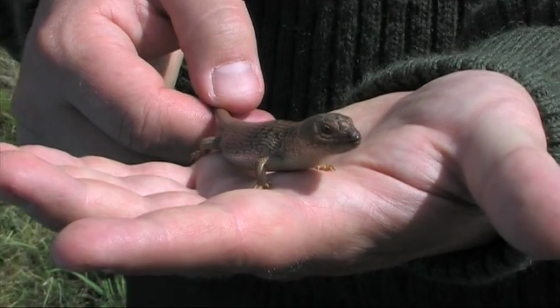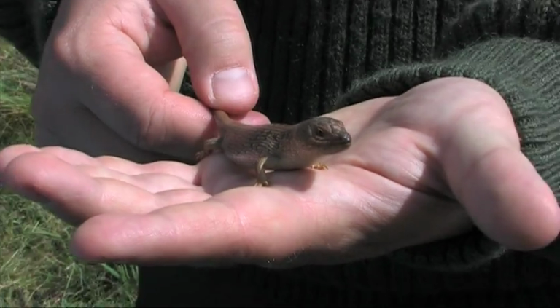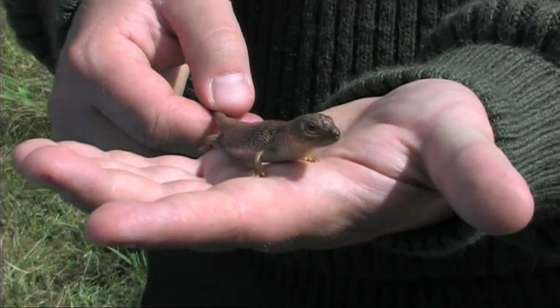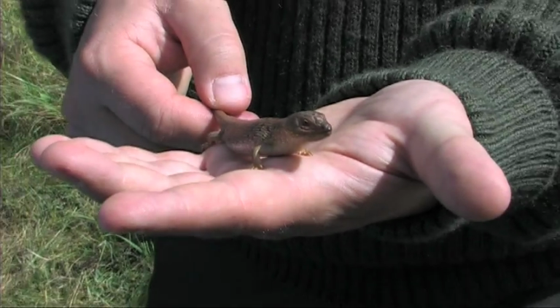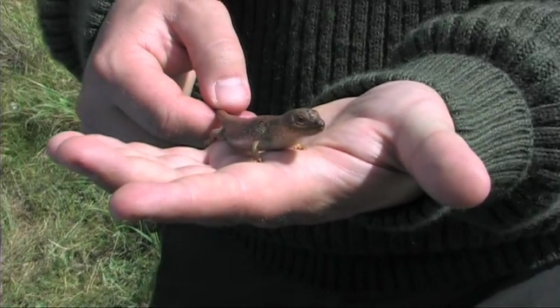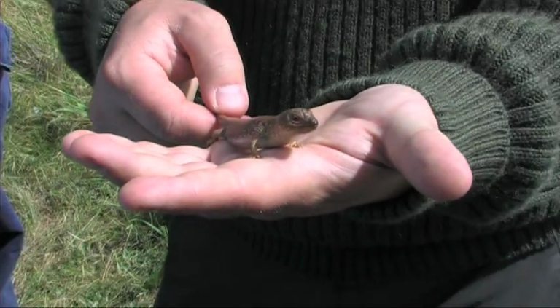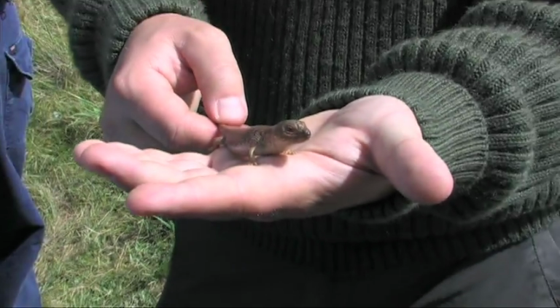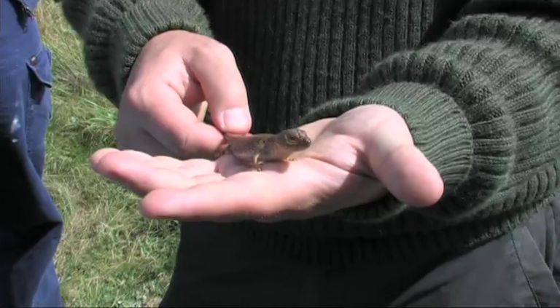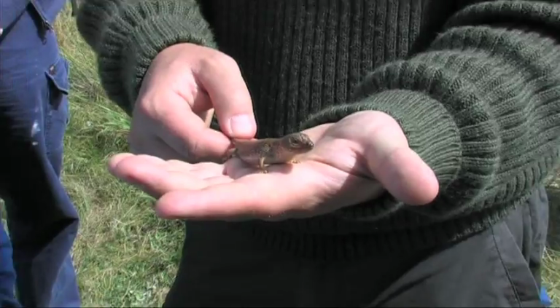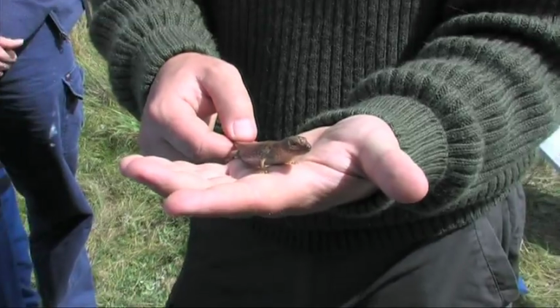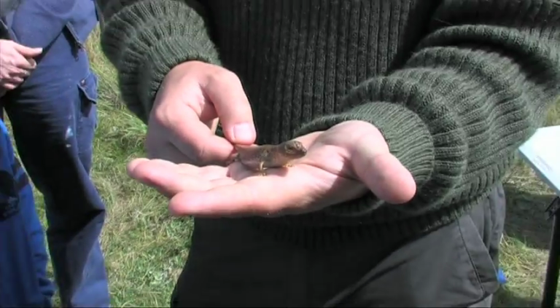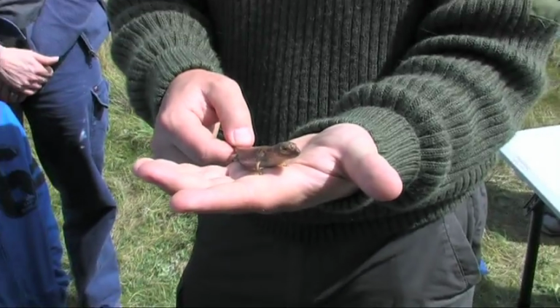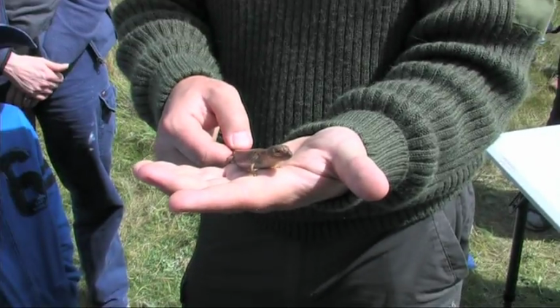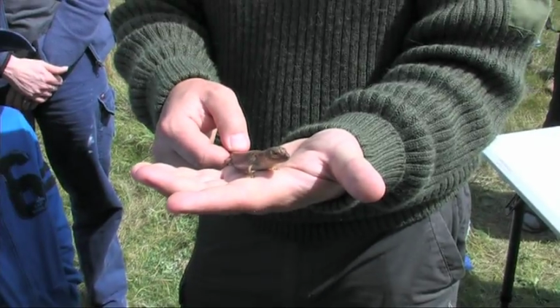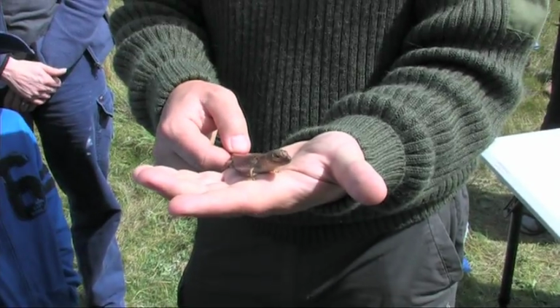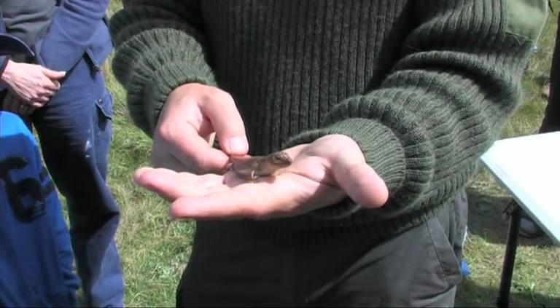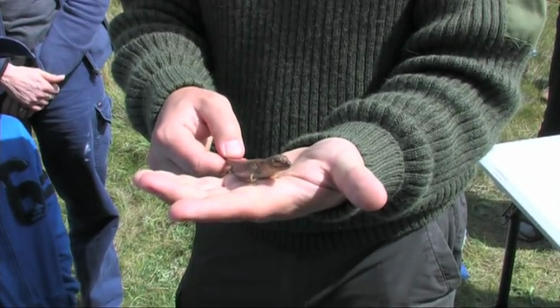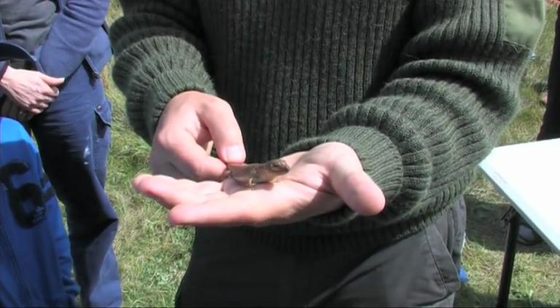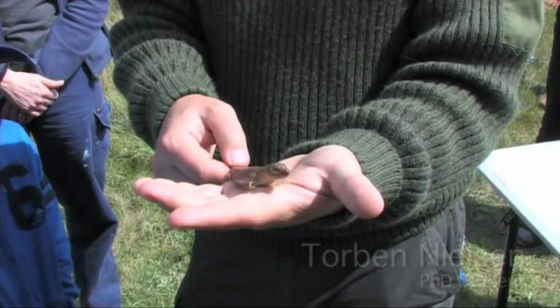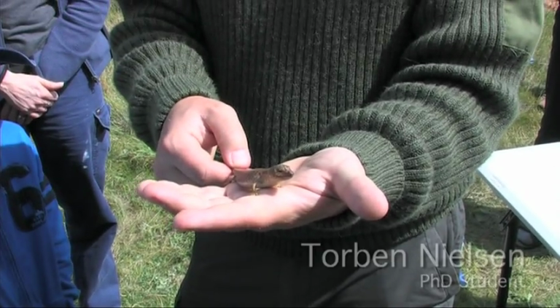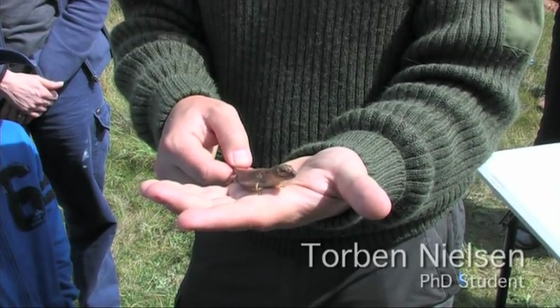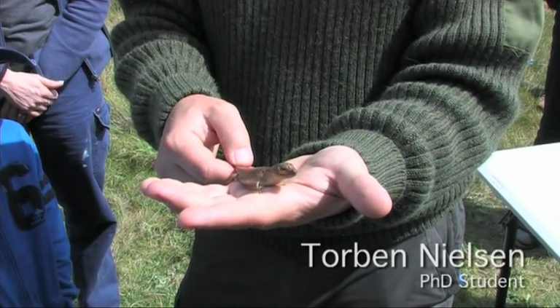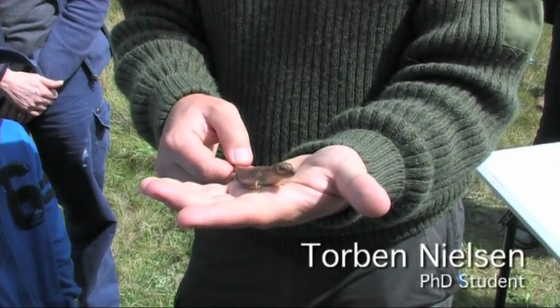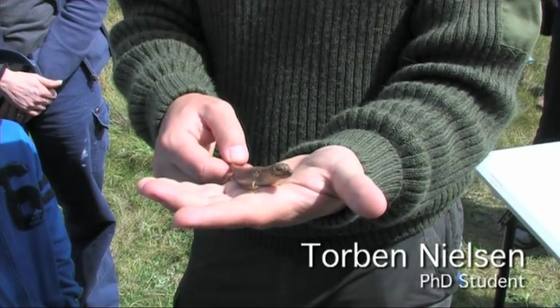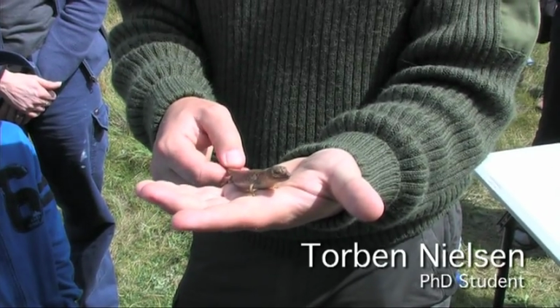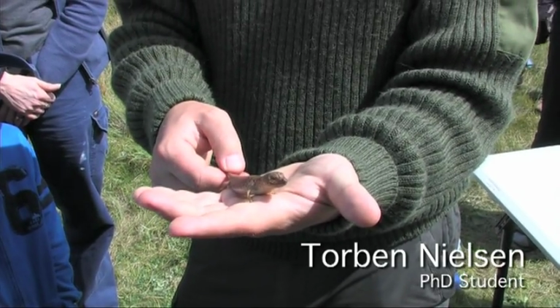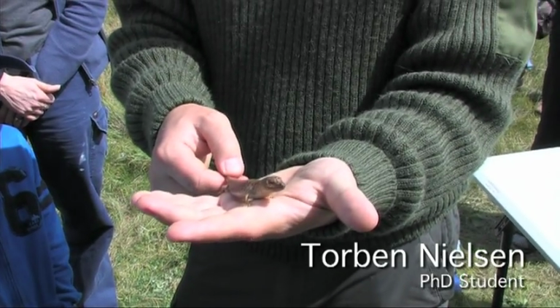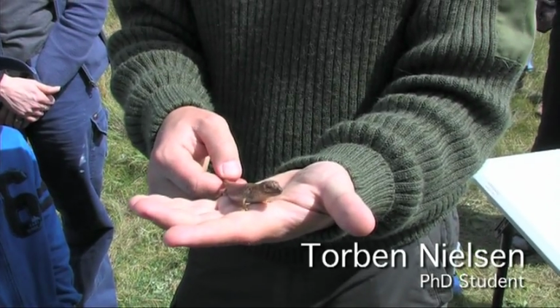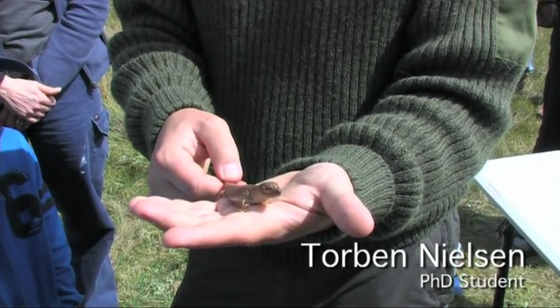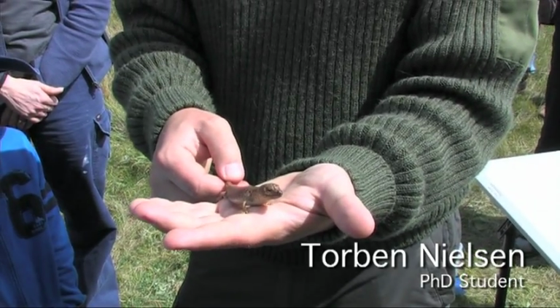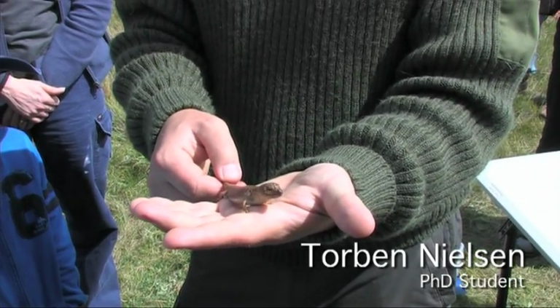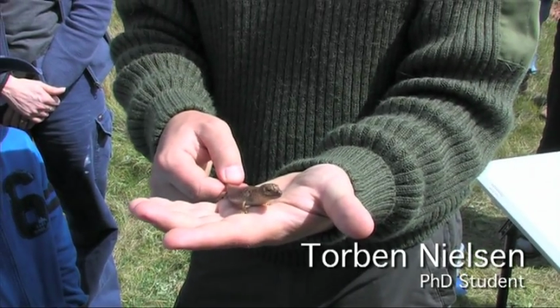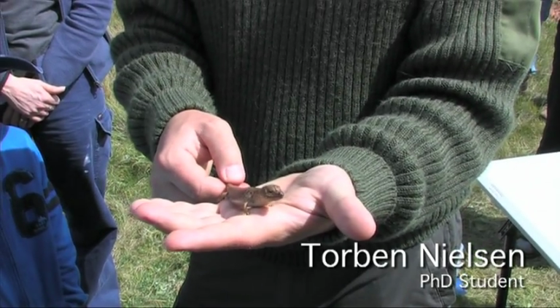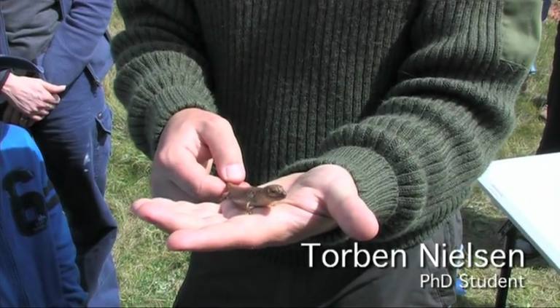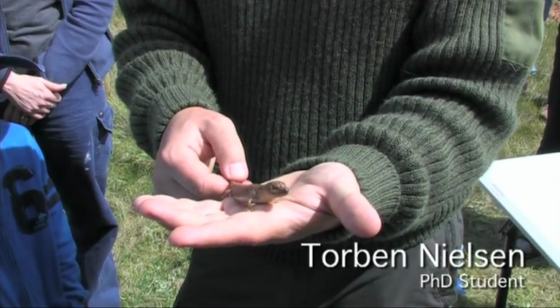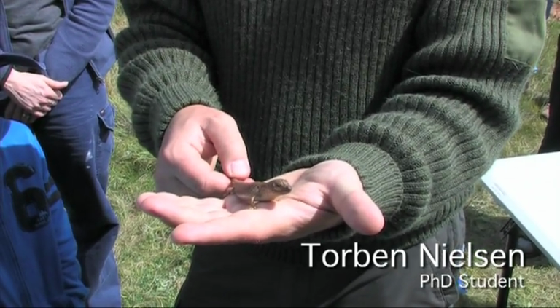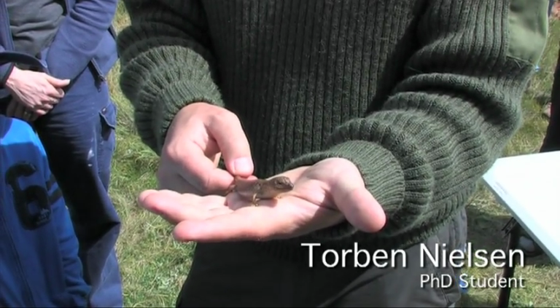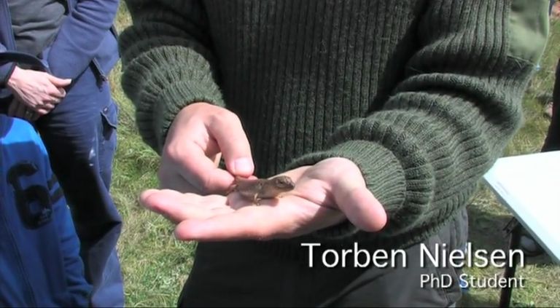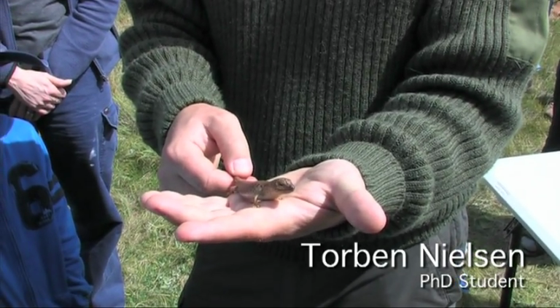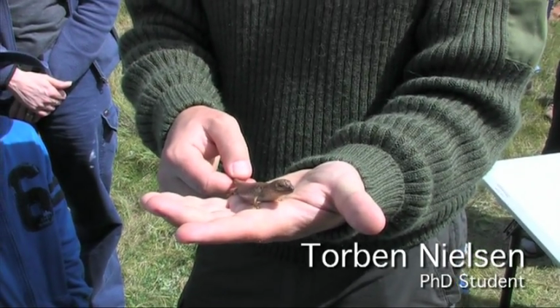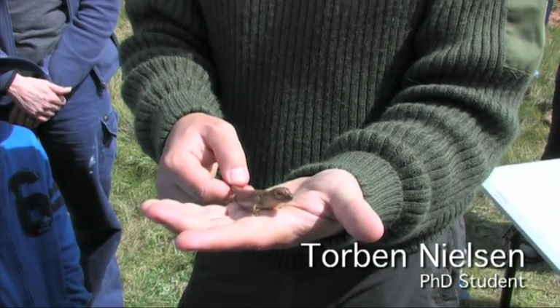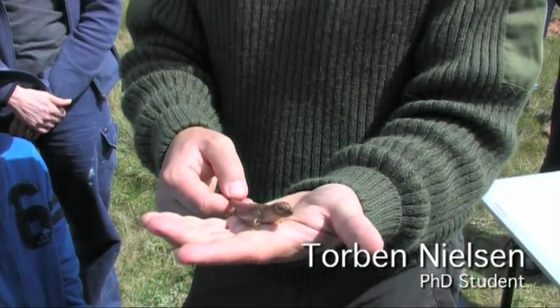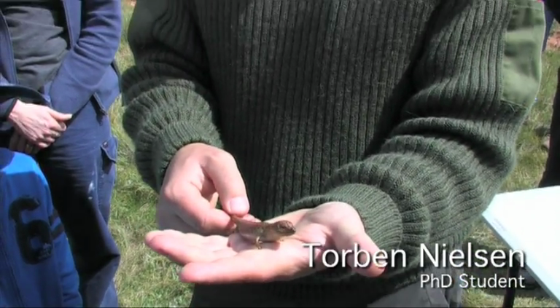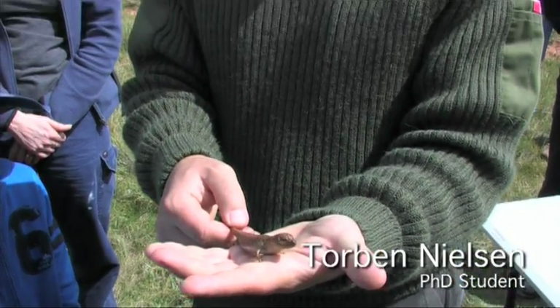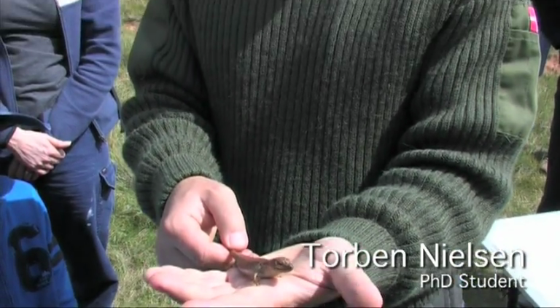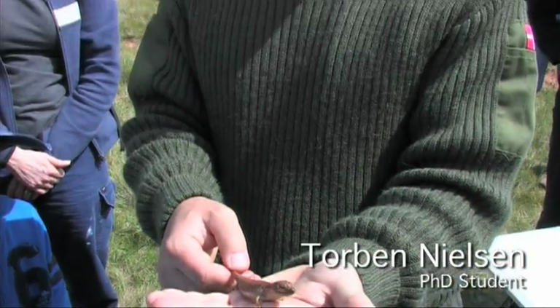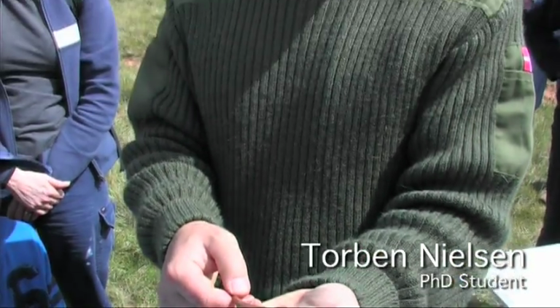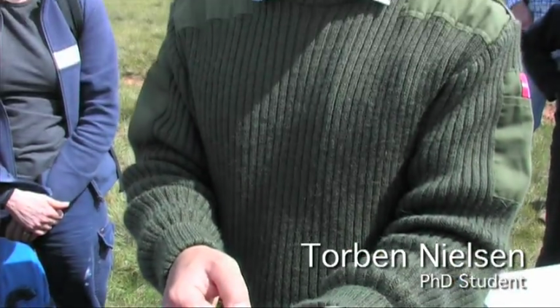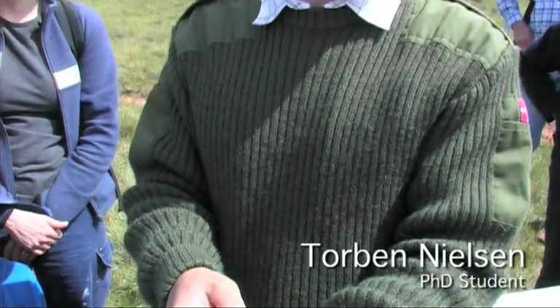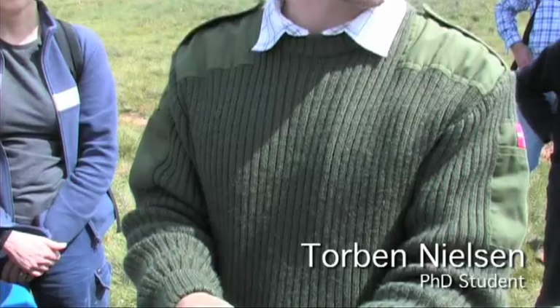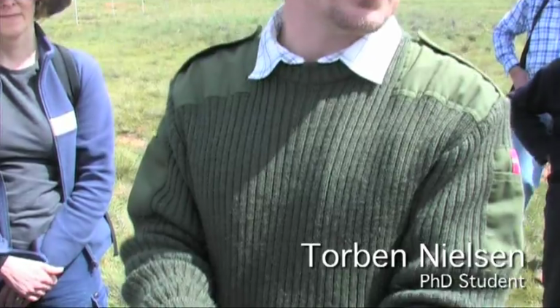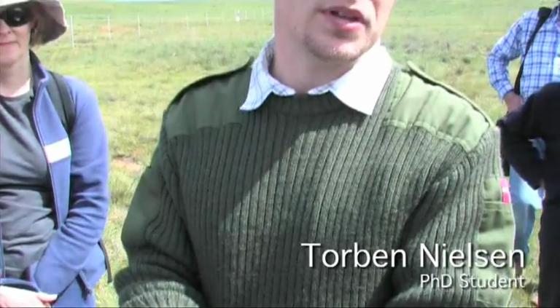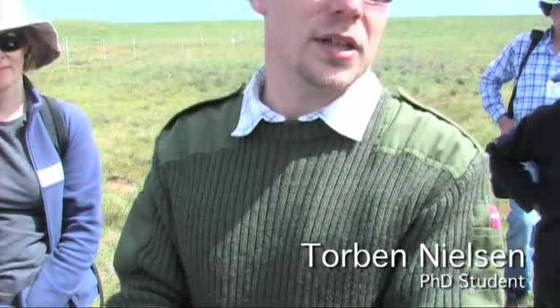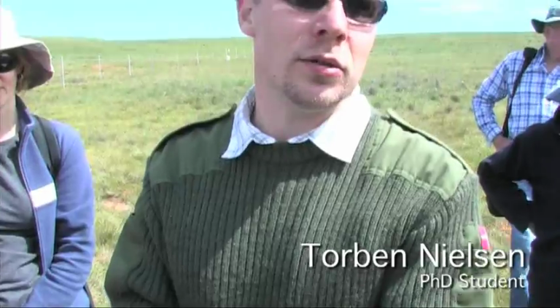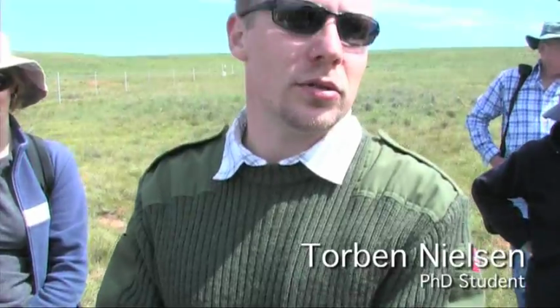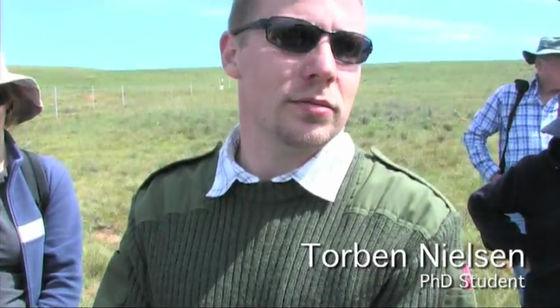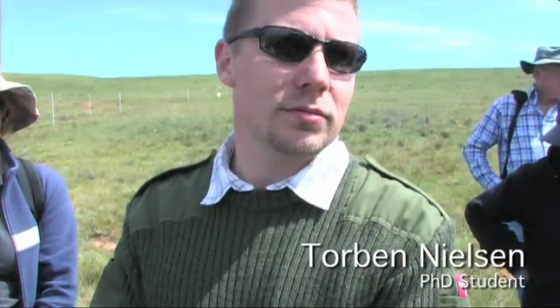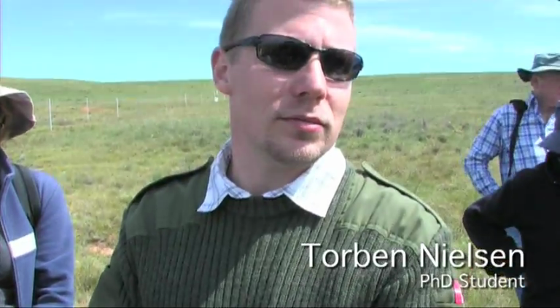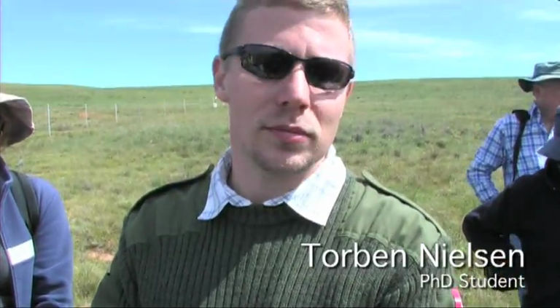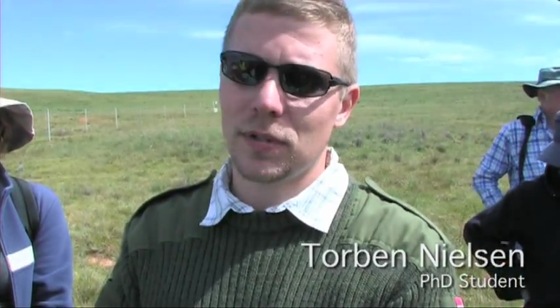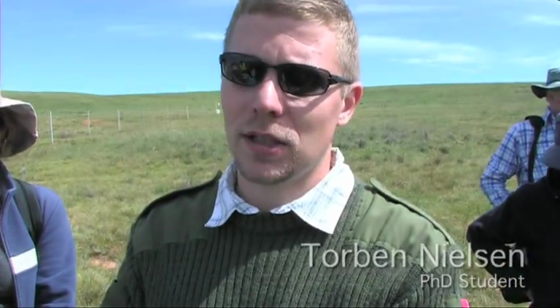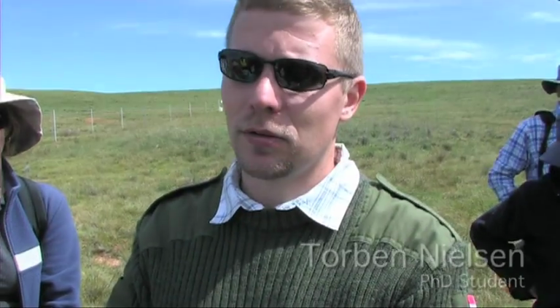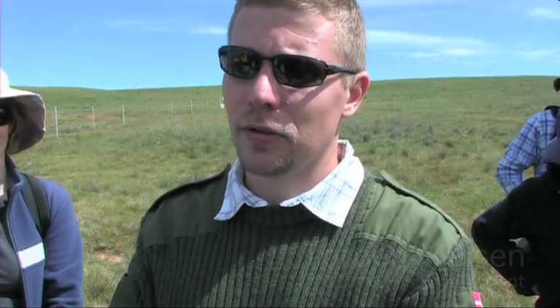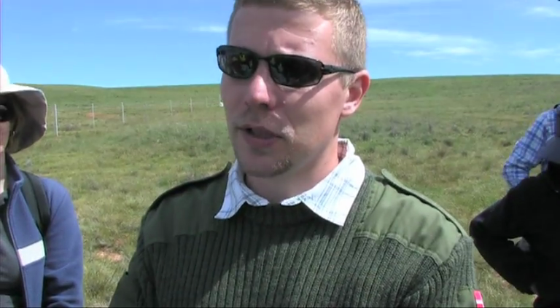This is more — this is an adult. This is the size they get. And they don't drop their tails? They don't drop their tails. They have the bone structure but they don't do it.